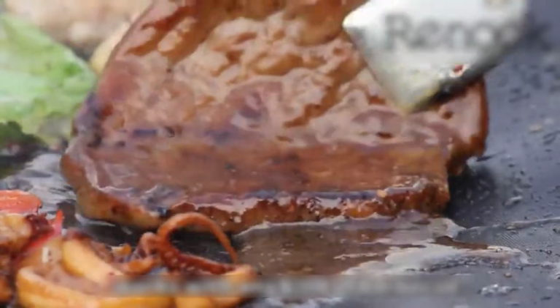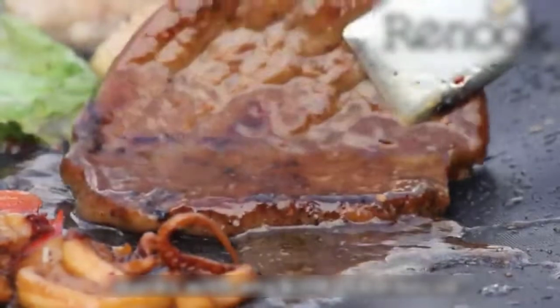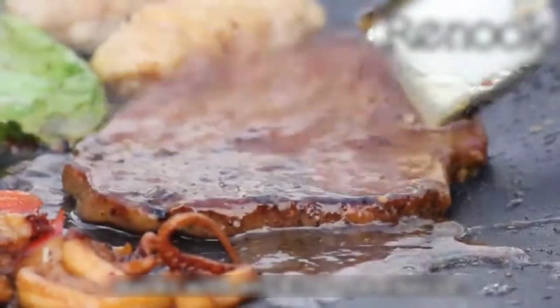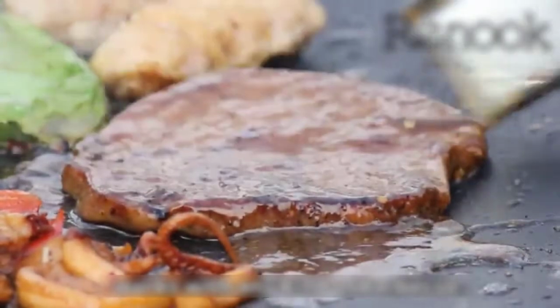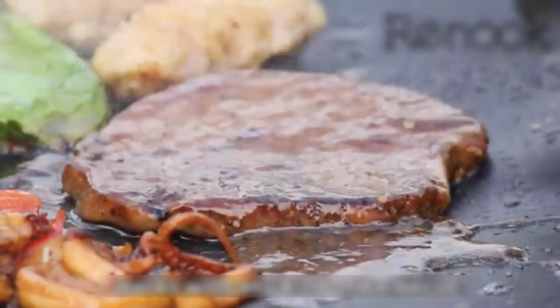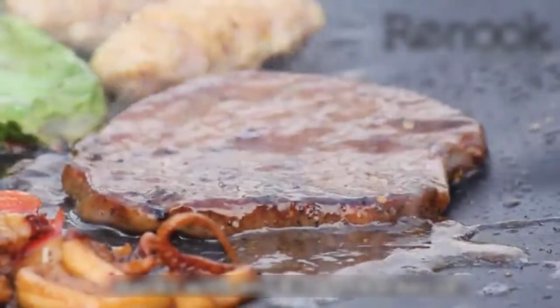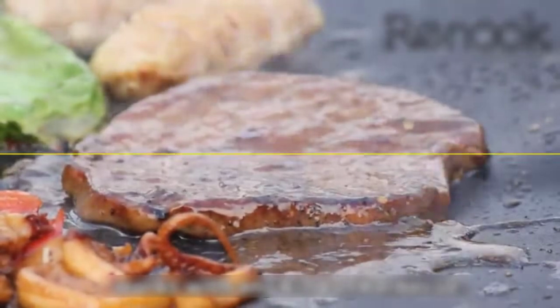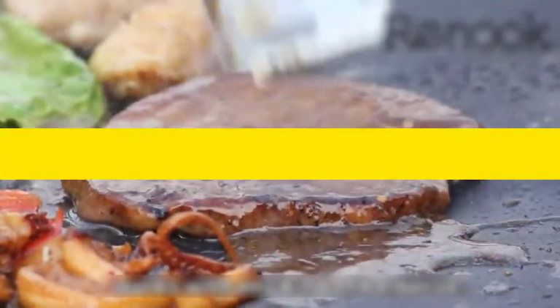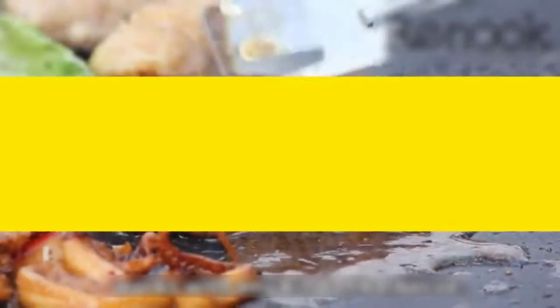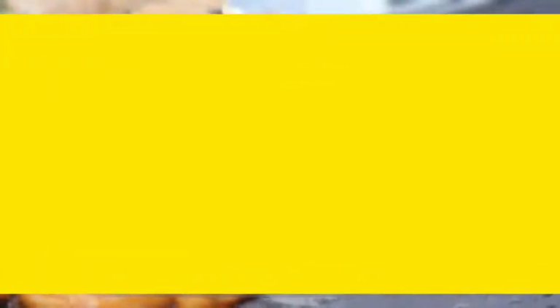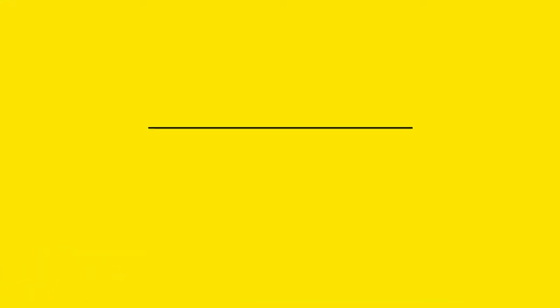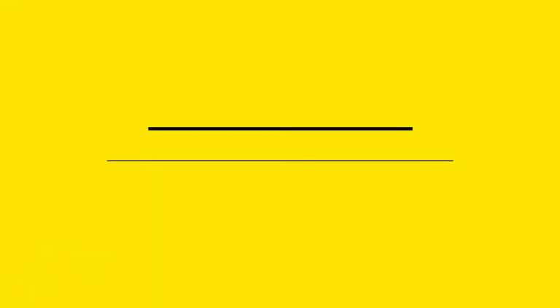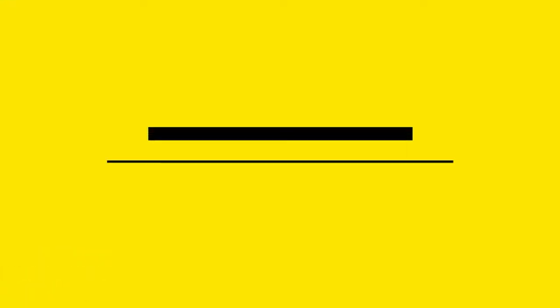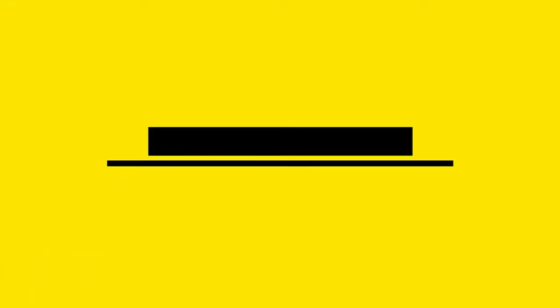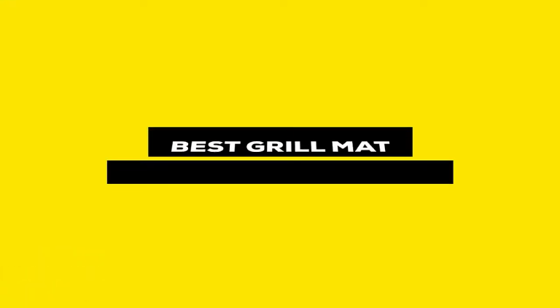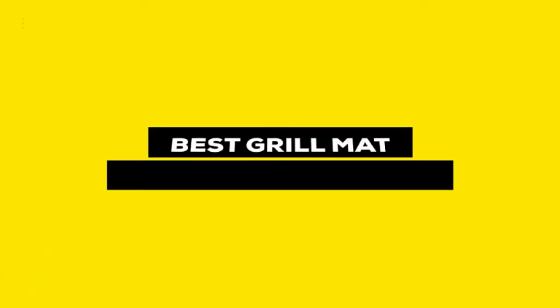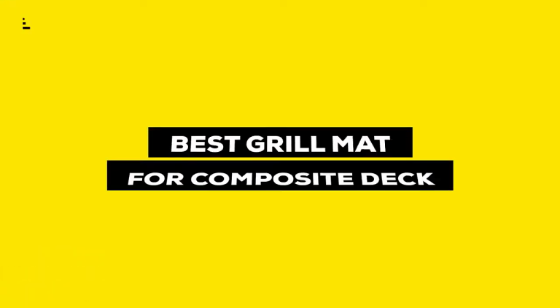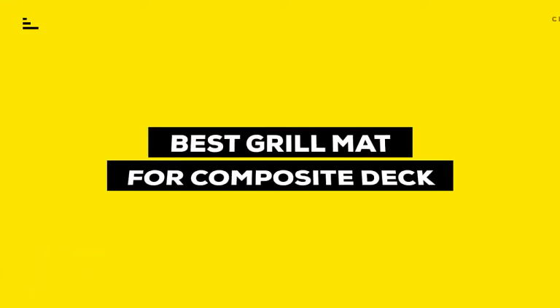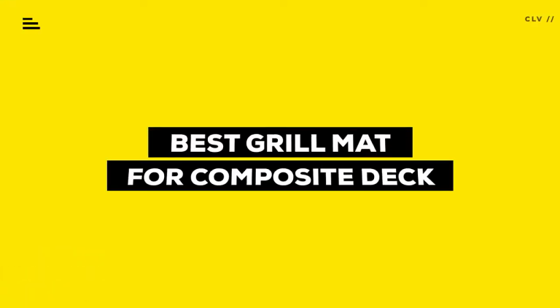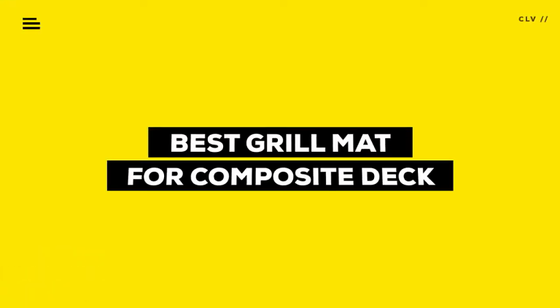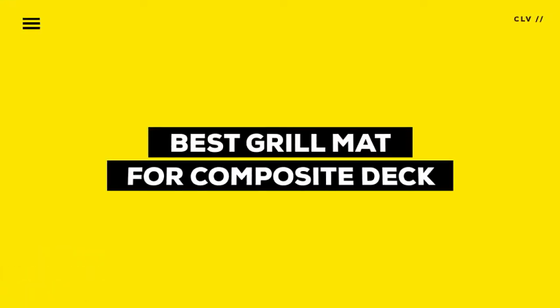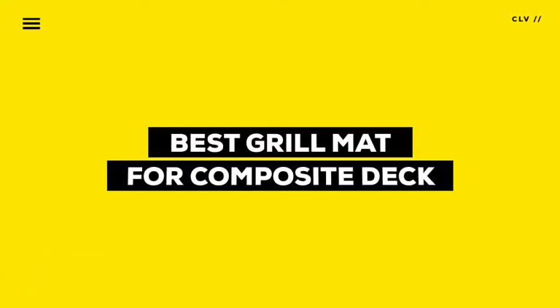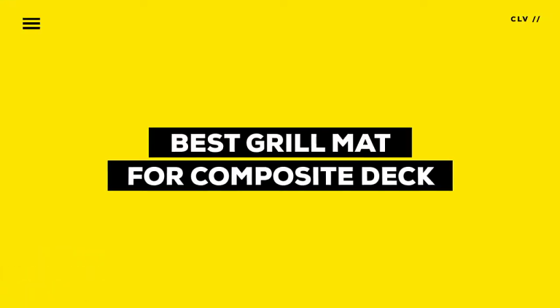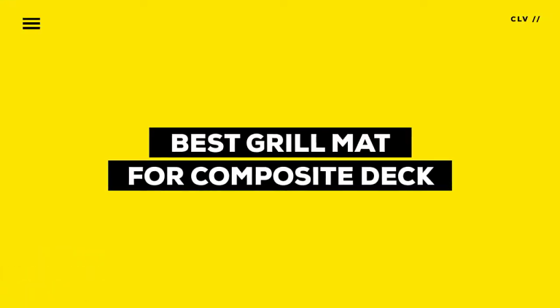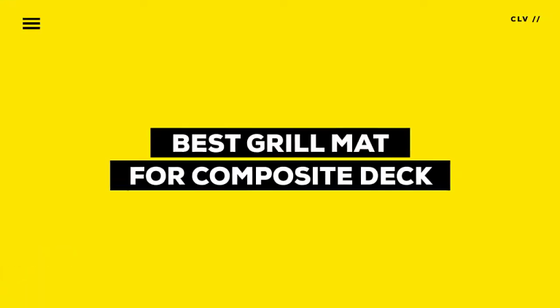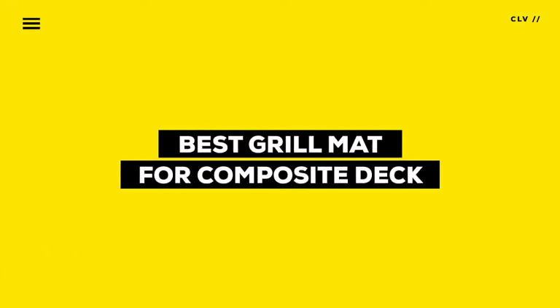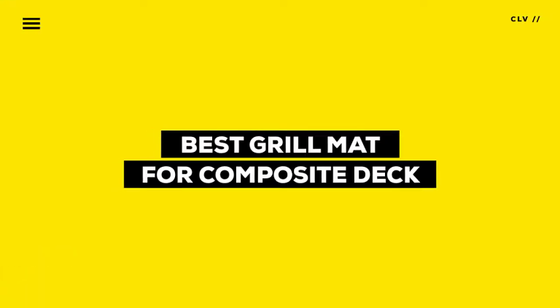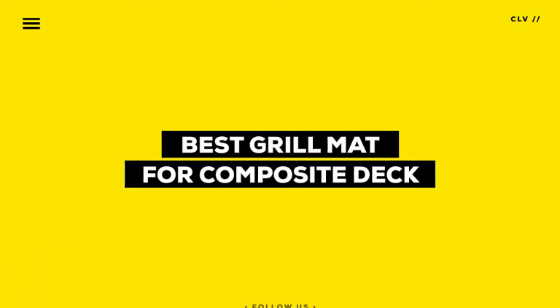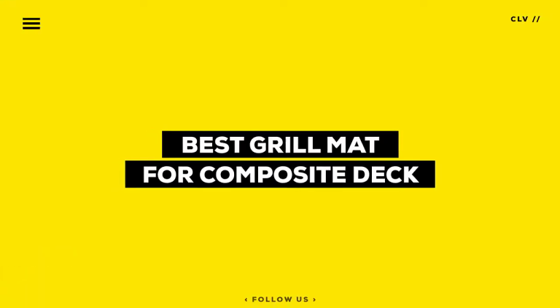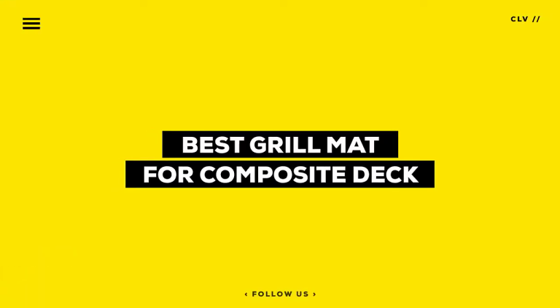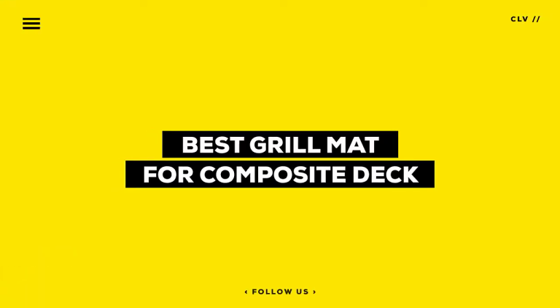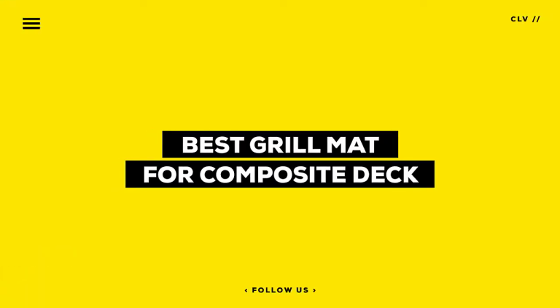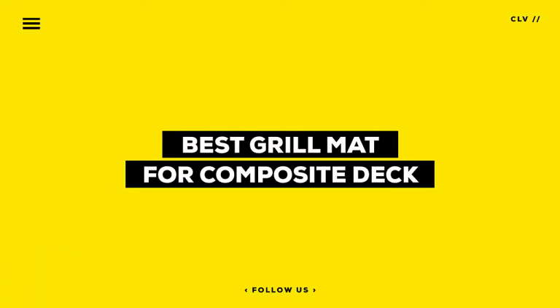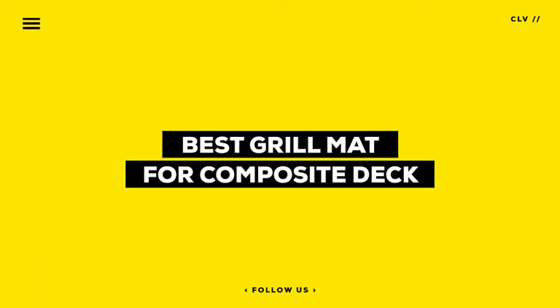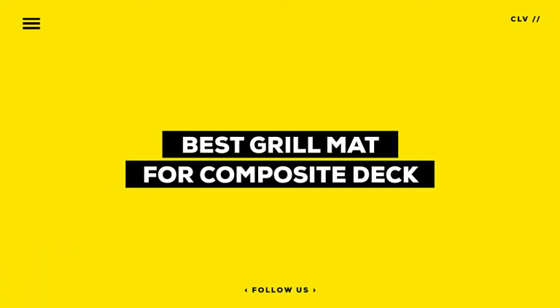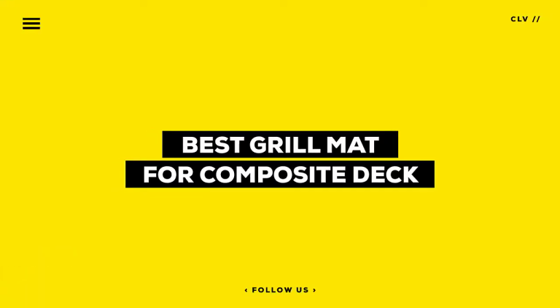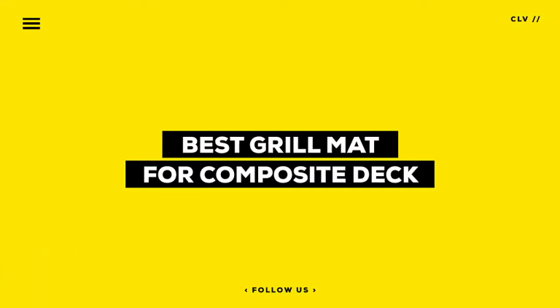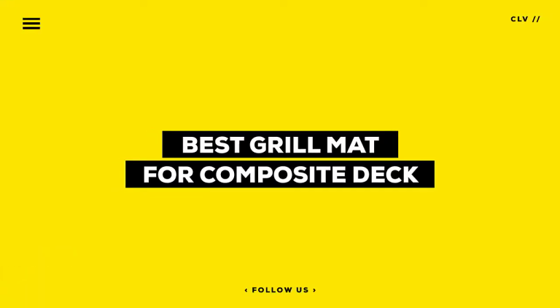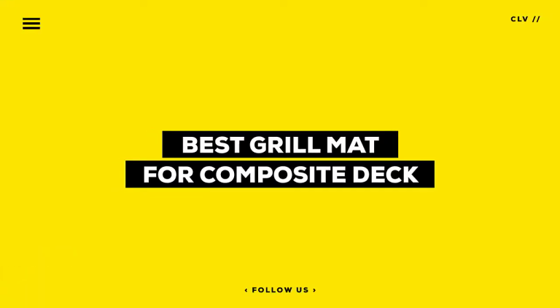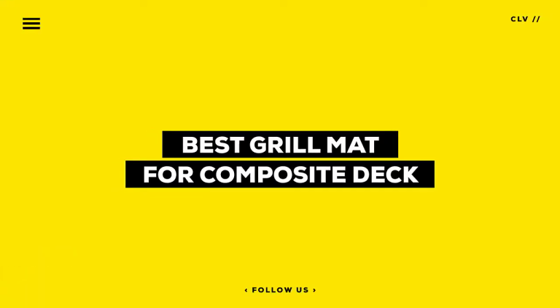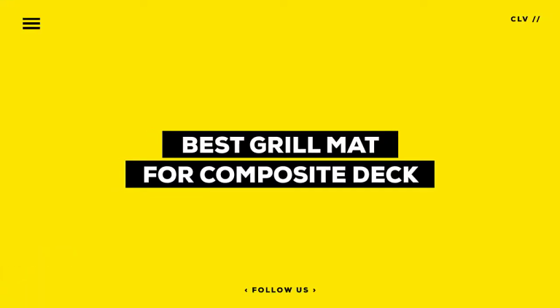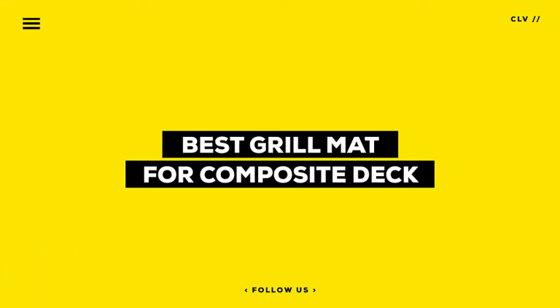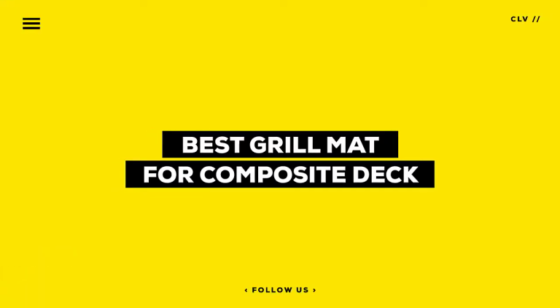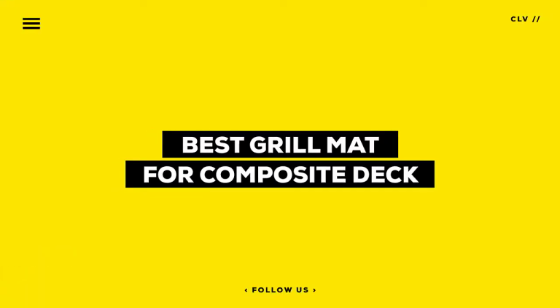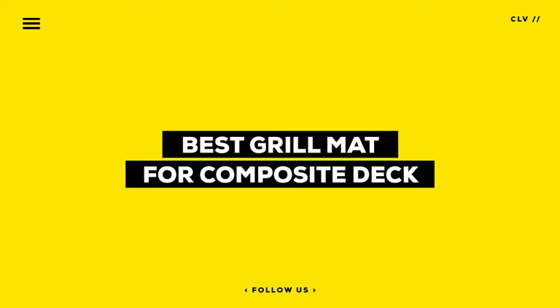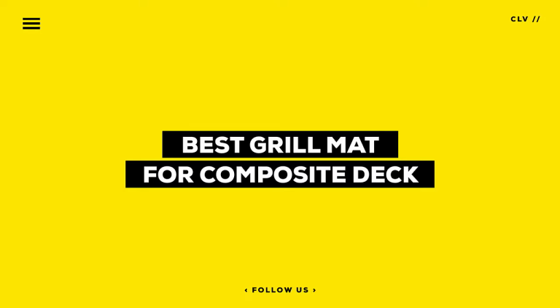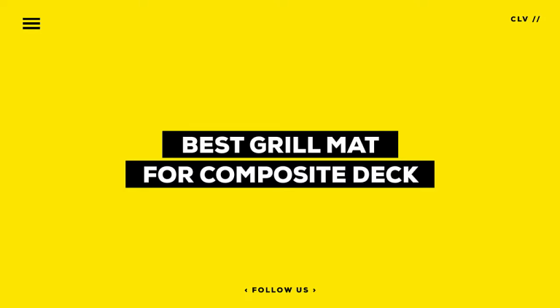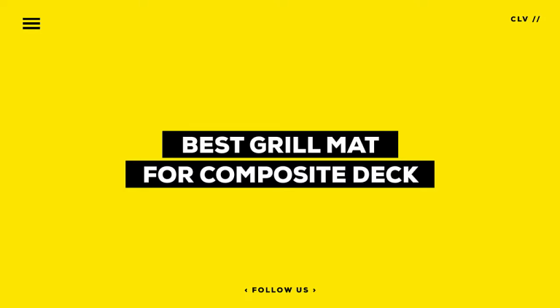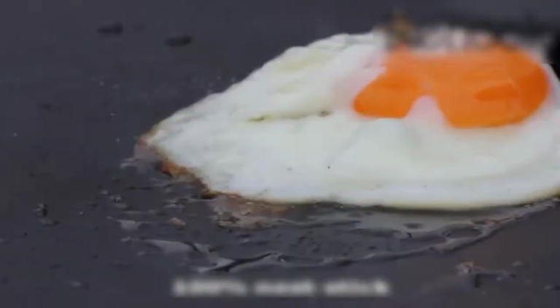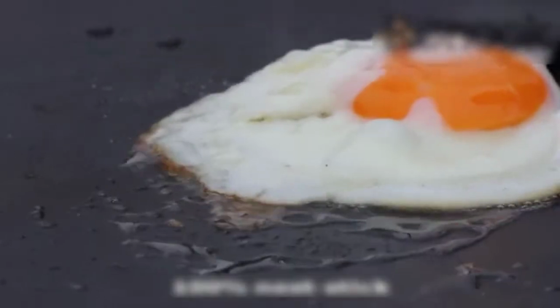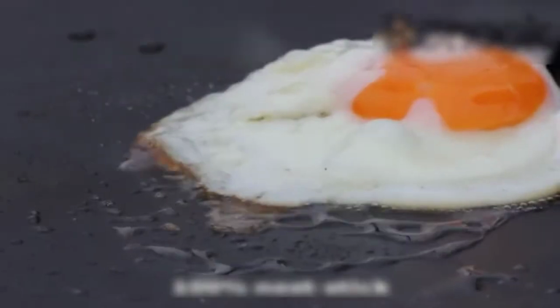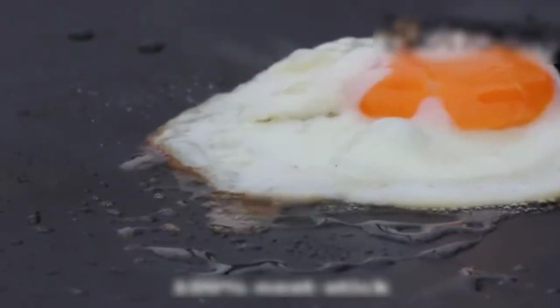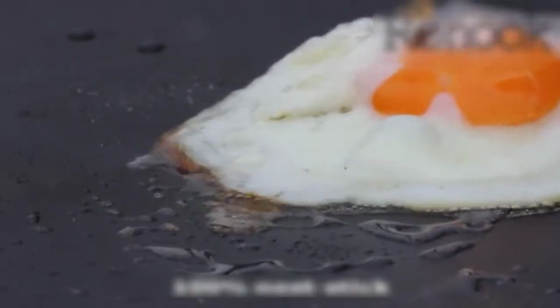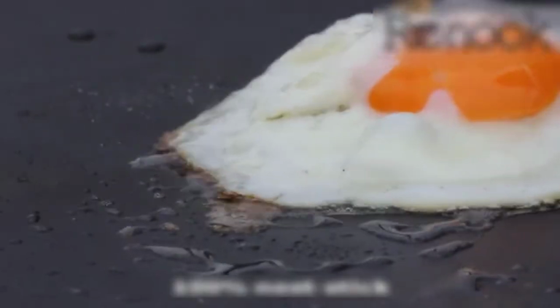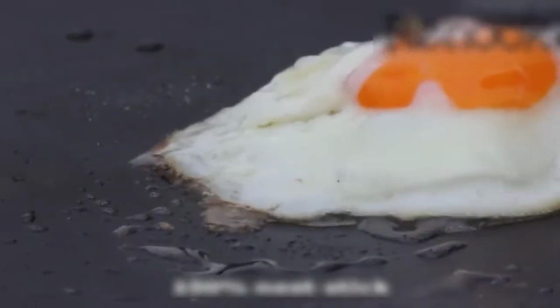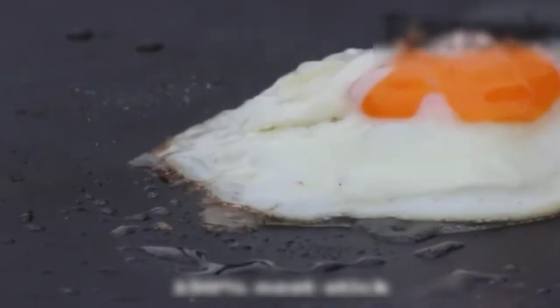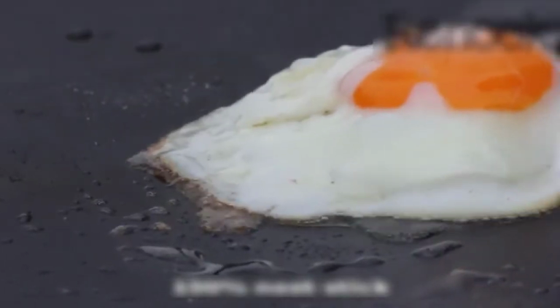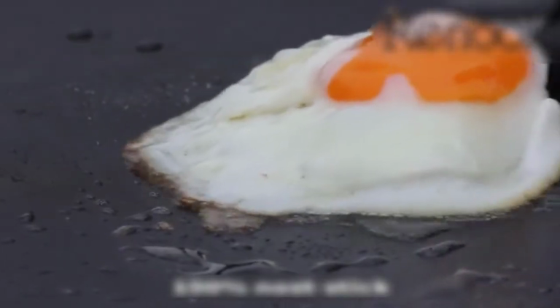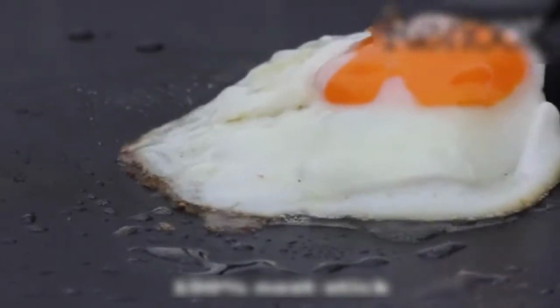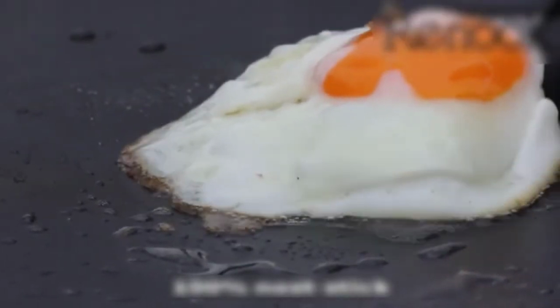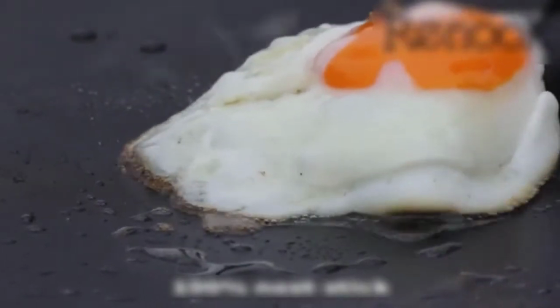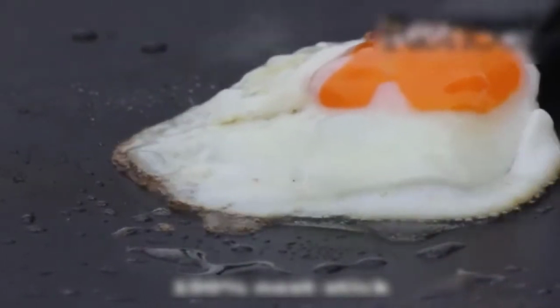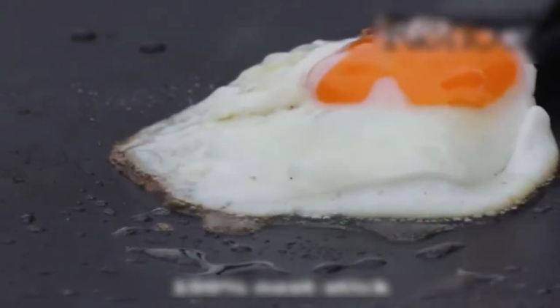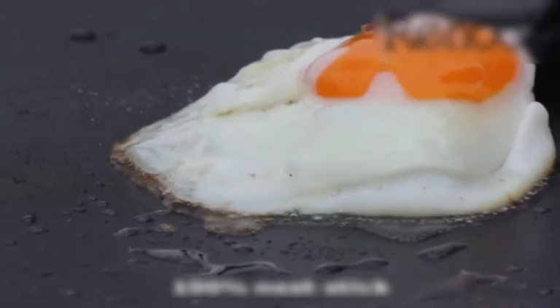In this video, we will discuss the top 6 best grill mats for composite decks currently on the market. So let's get started.